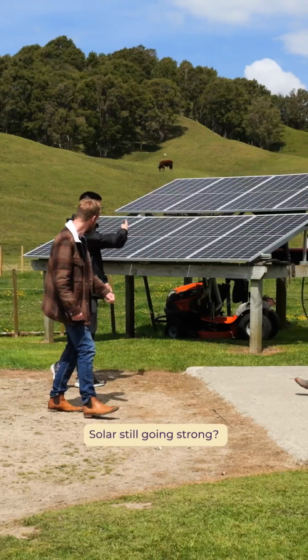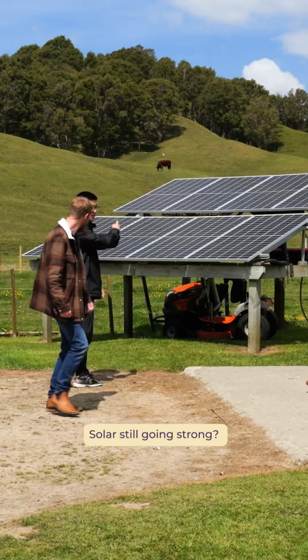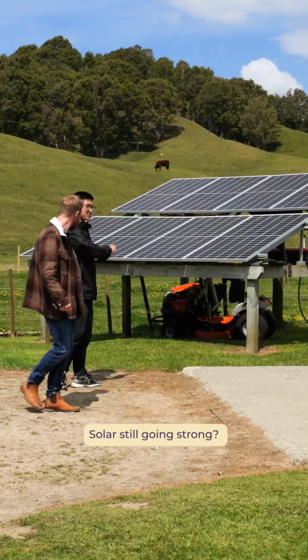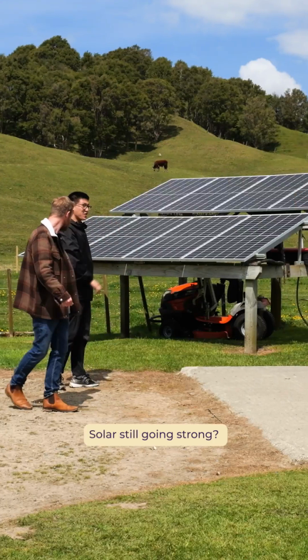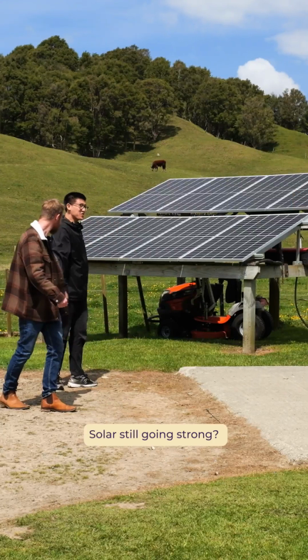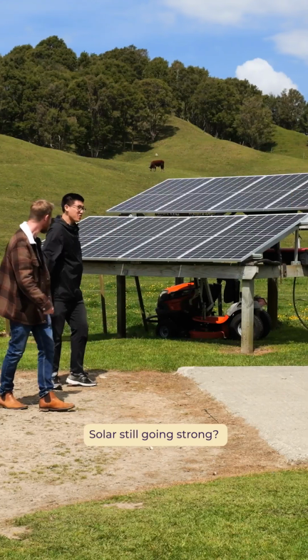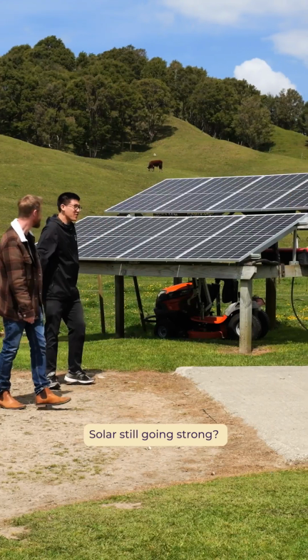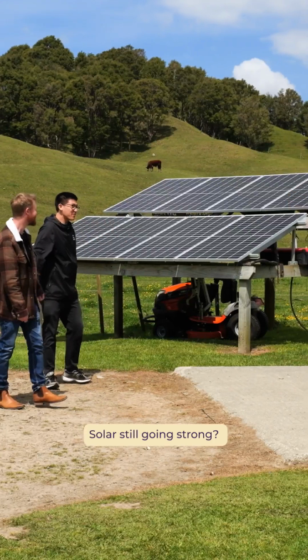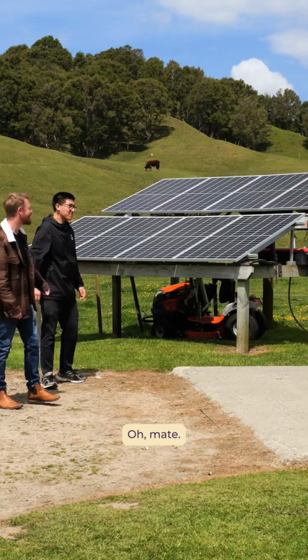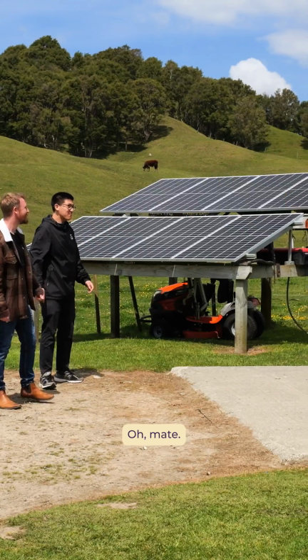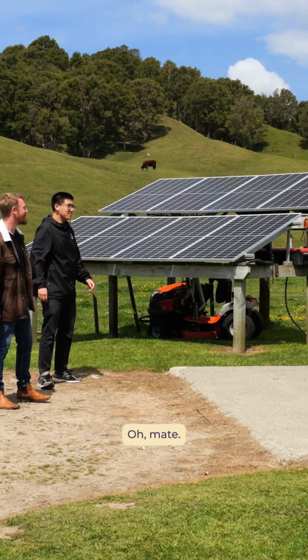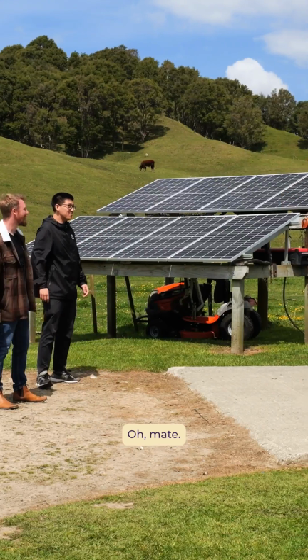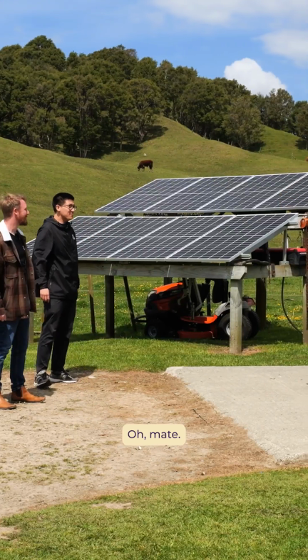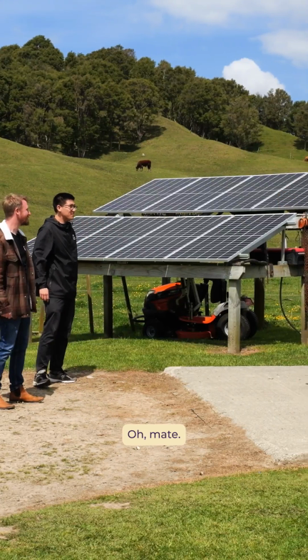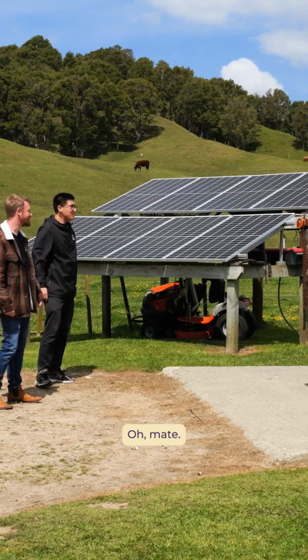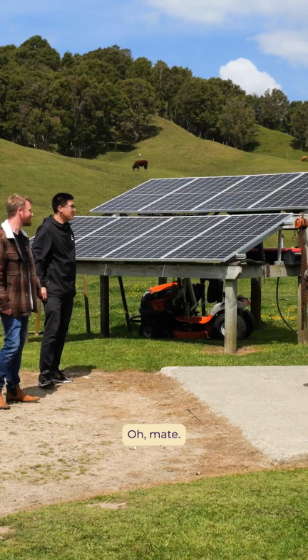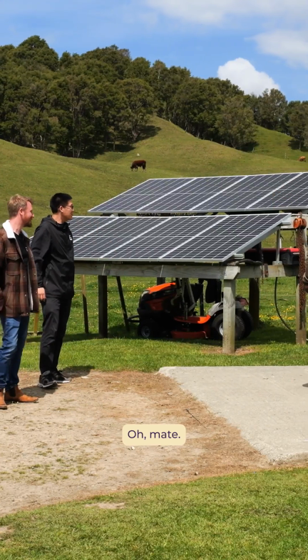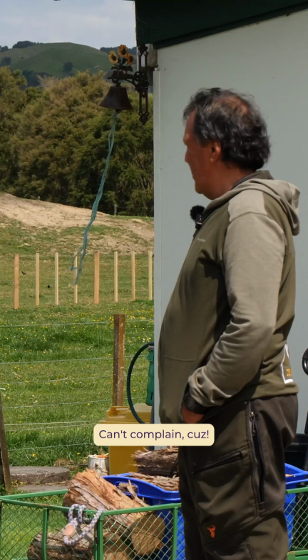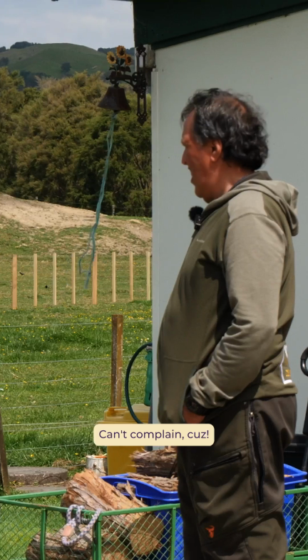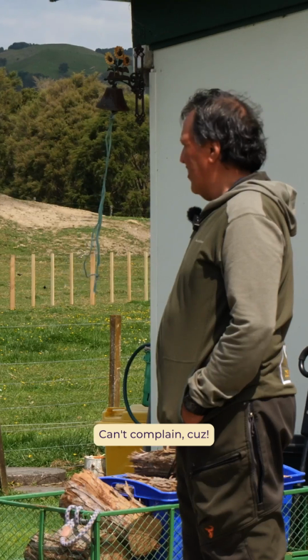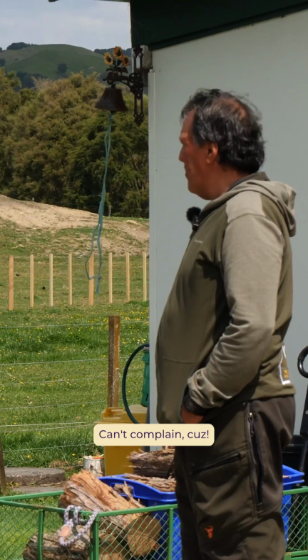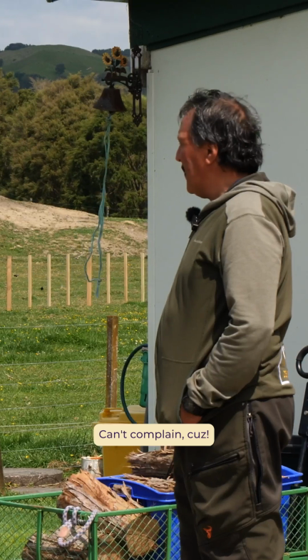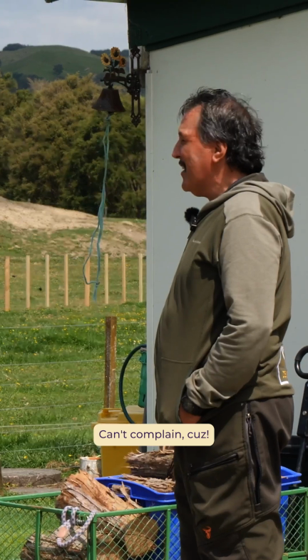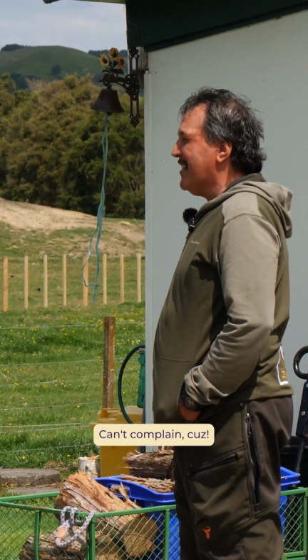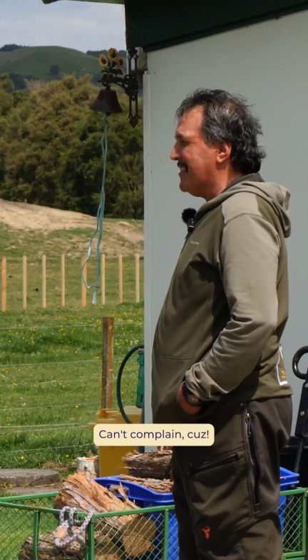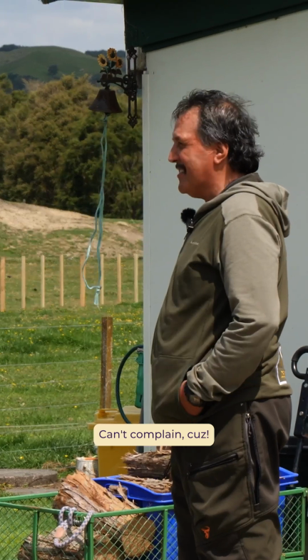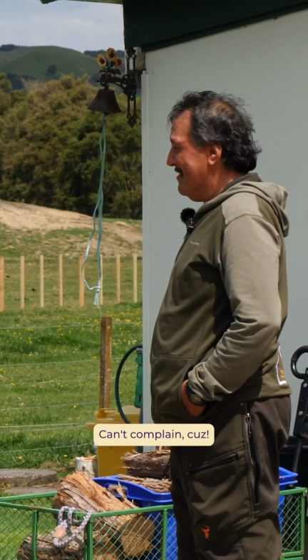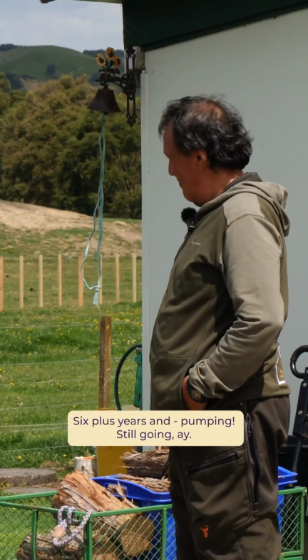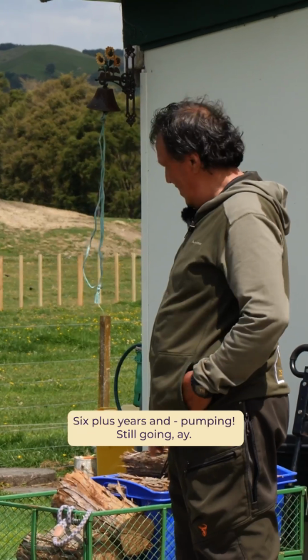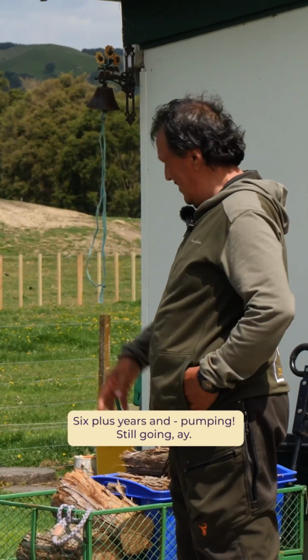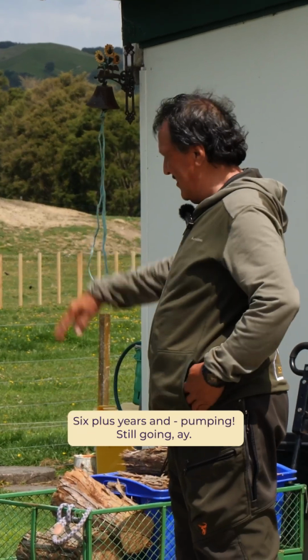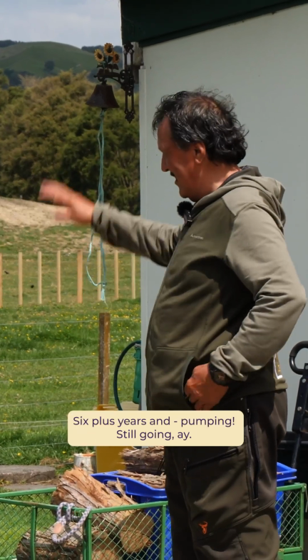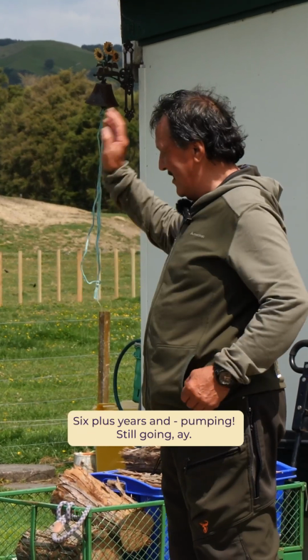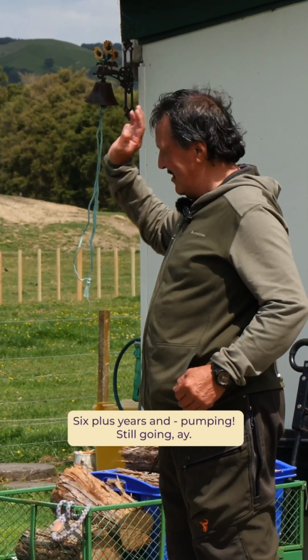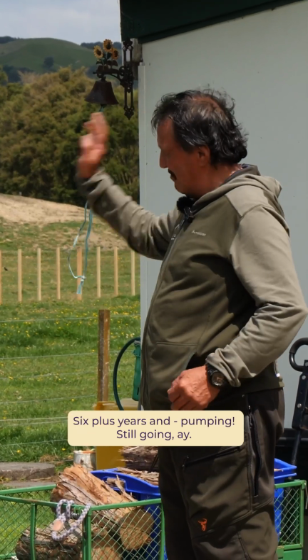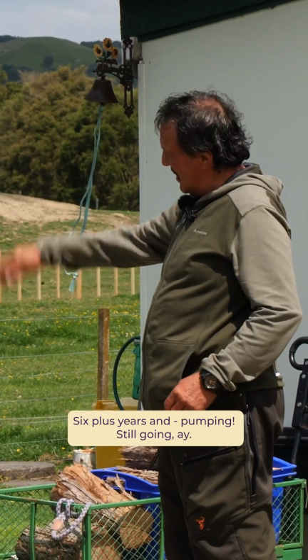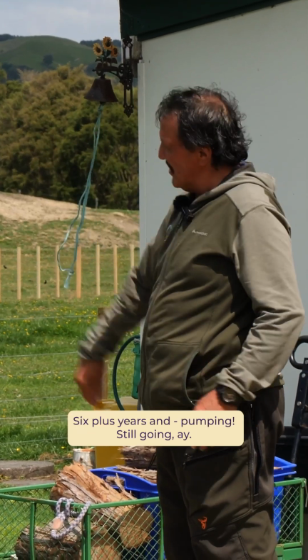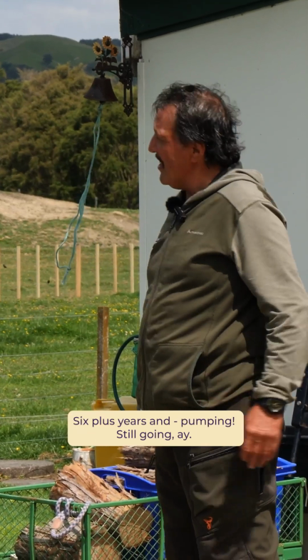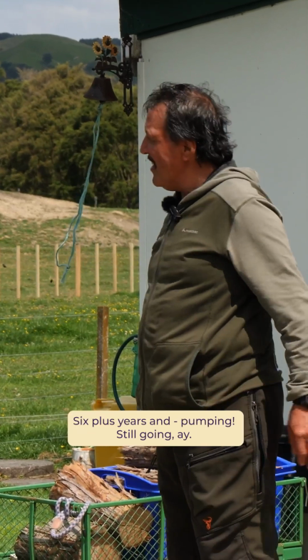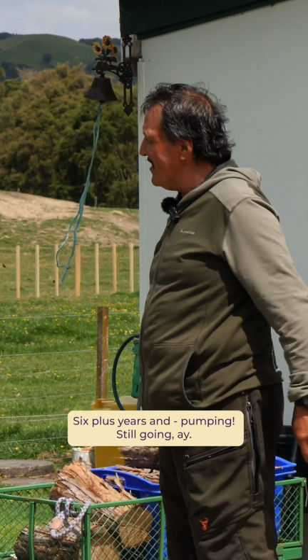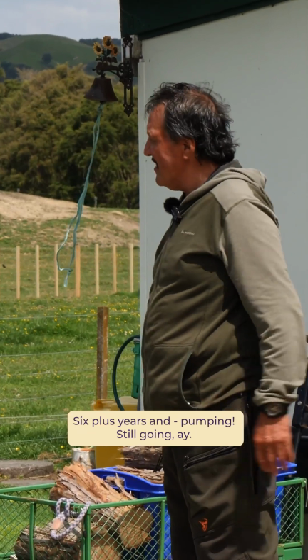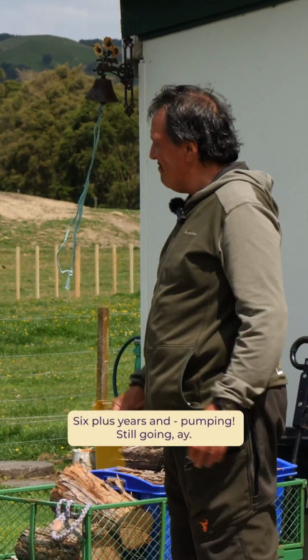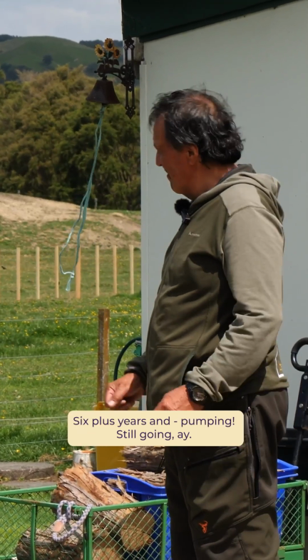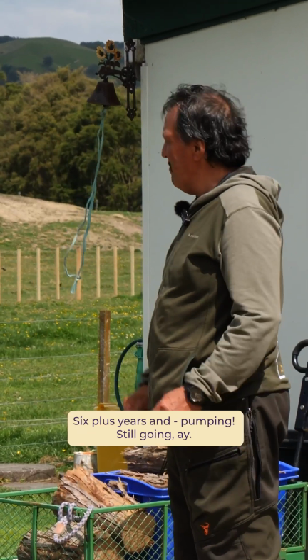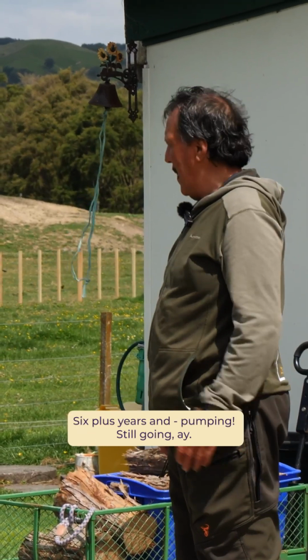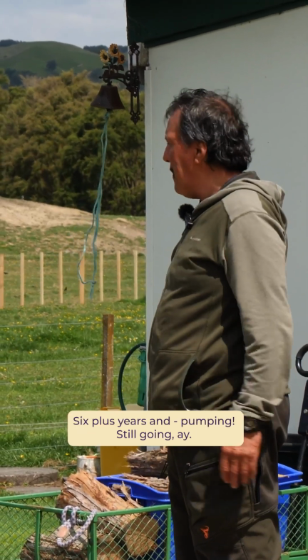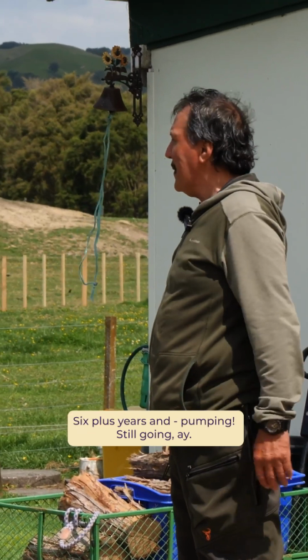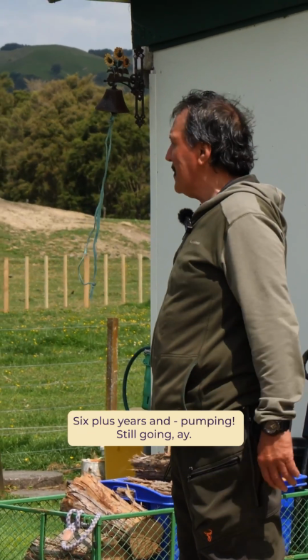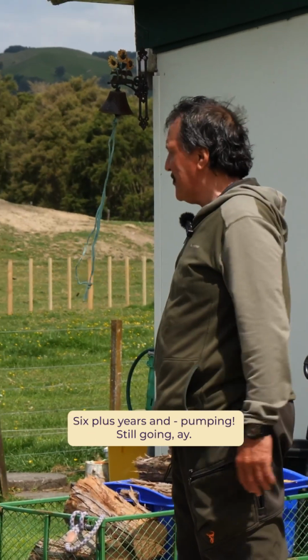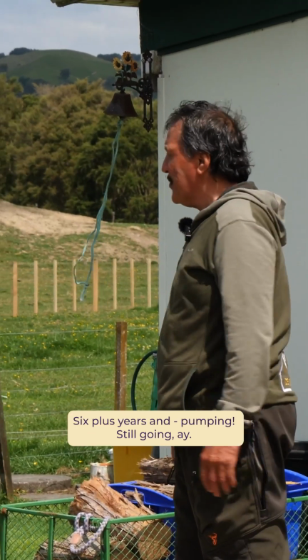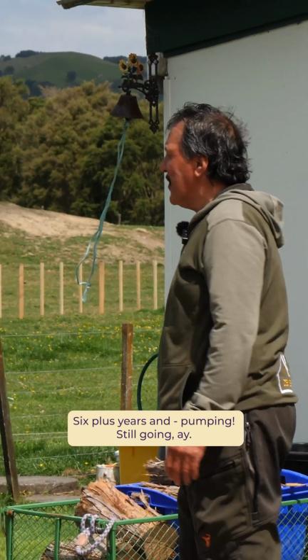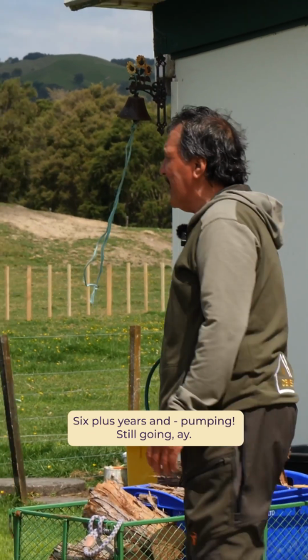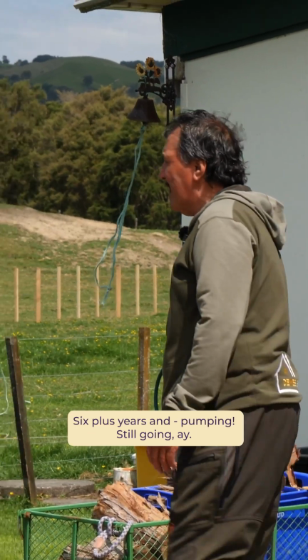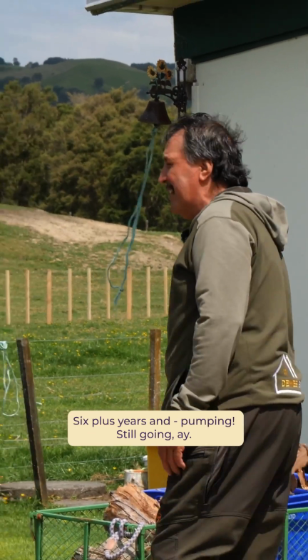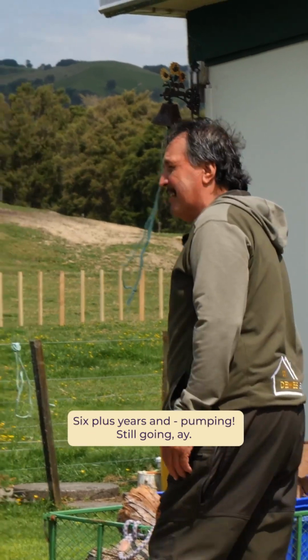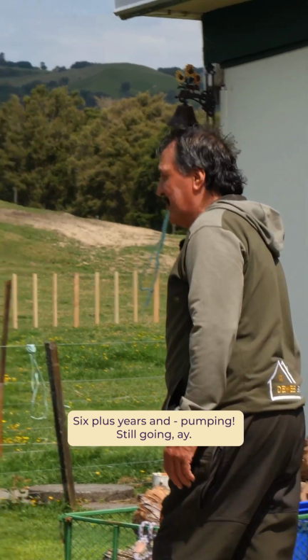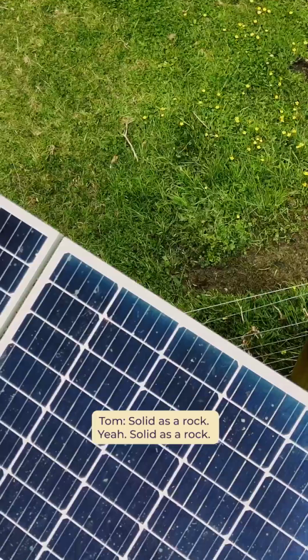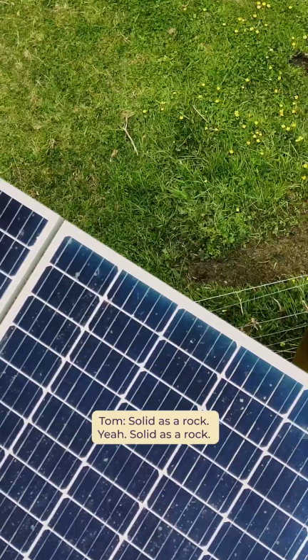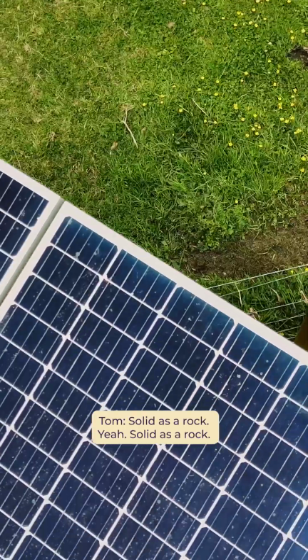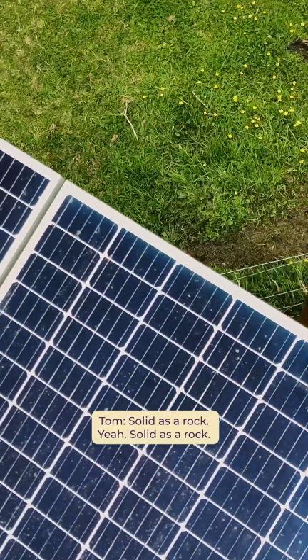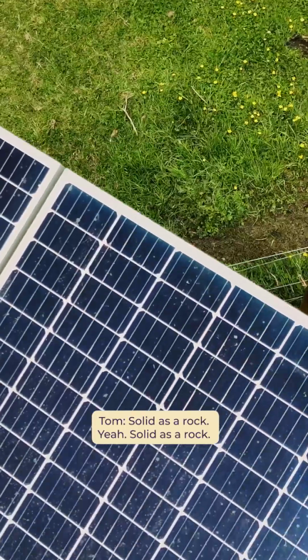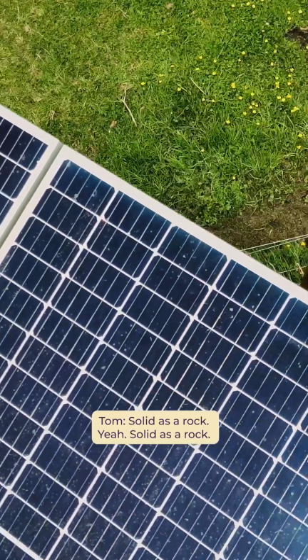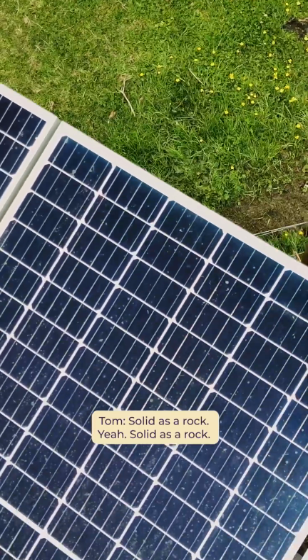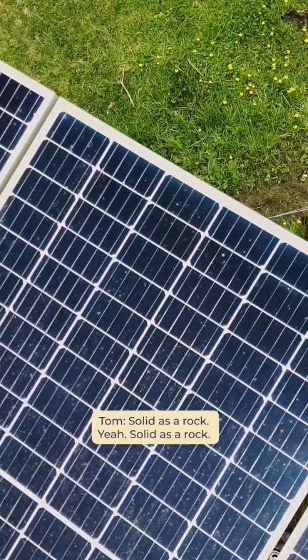Solar's still going strong. Can't complain, cuz — six plus years and still pumping, still going. Solid as a rock, bro.